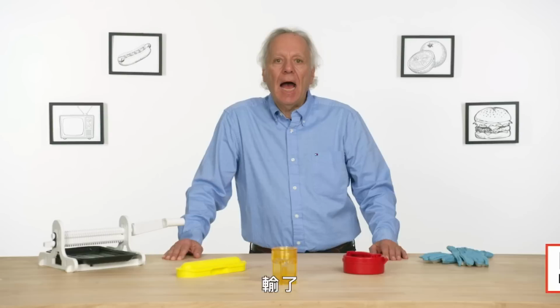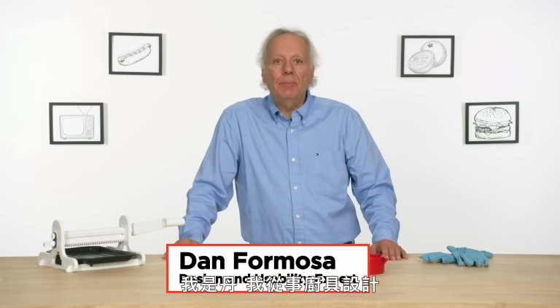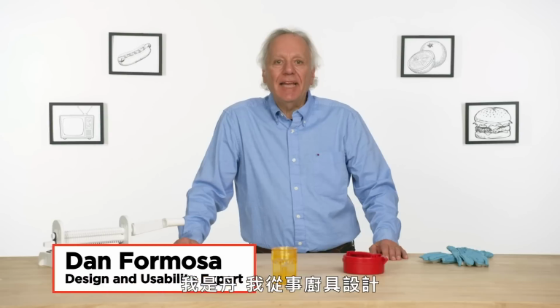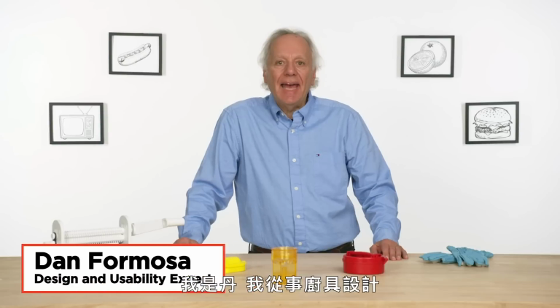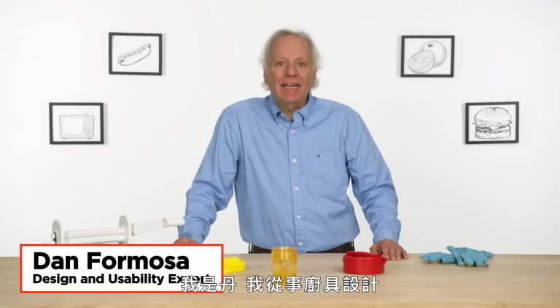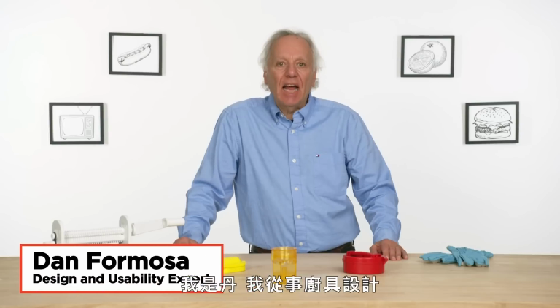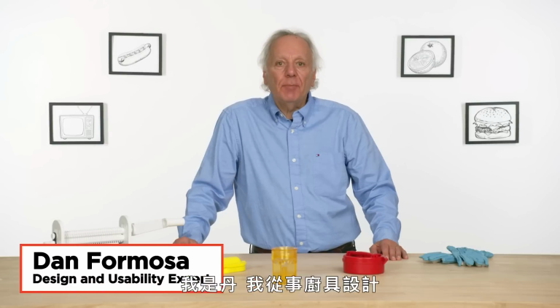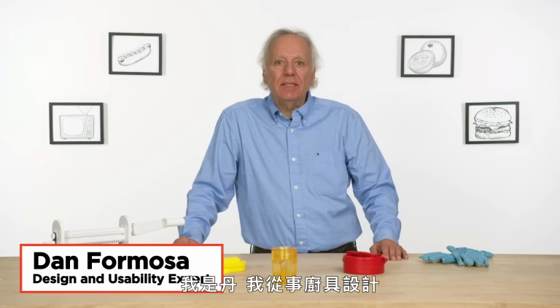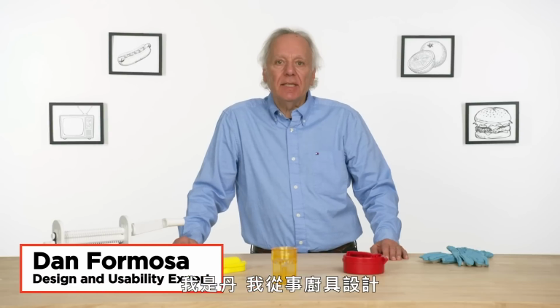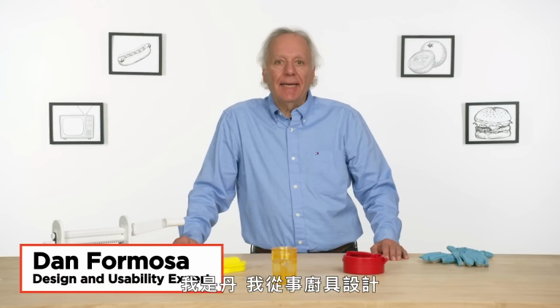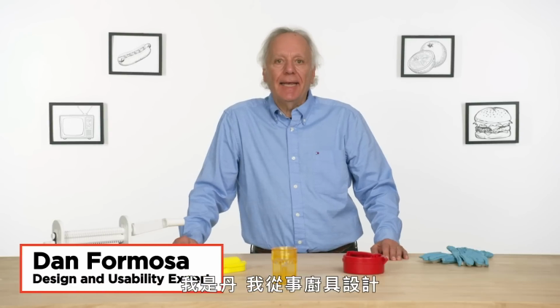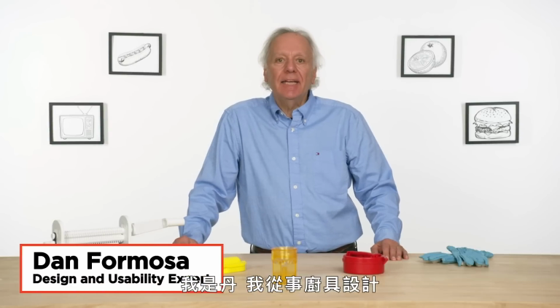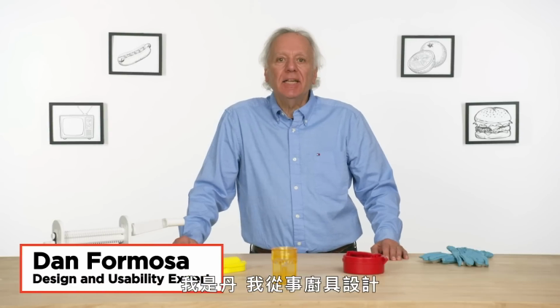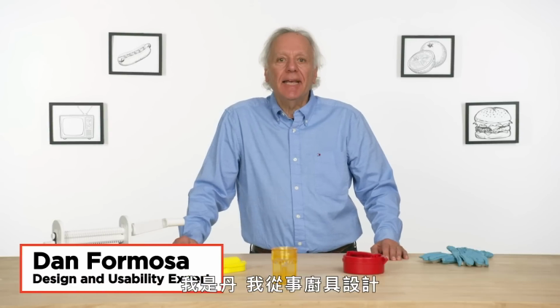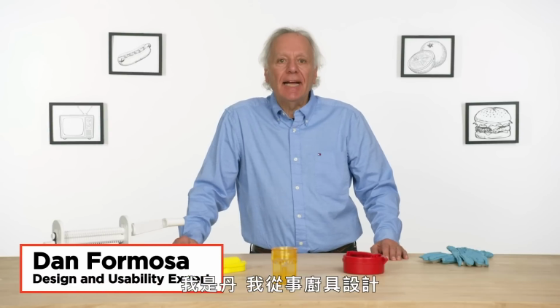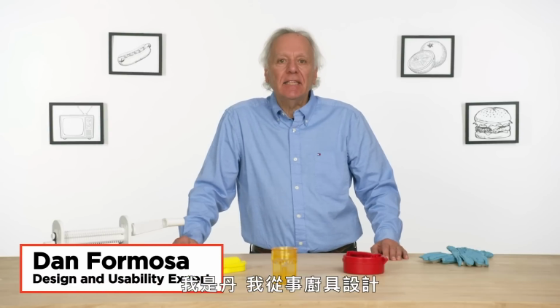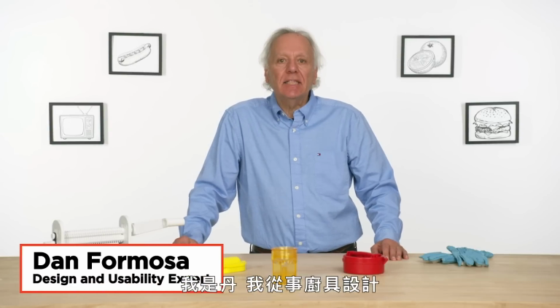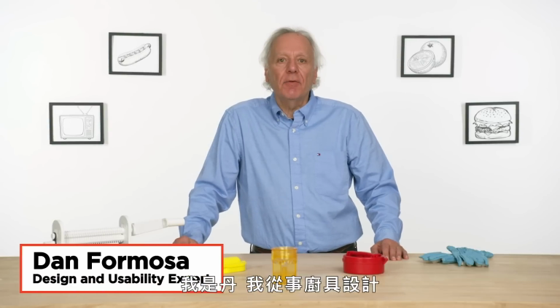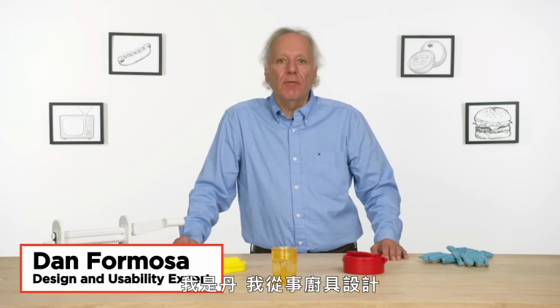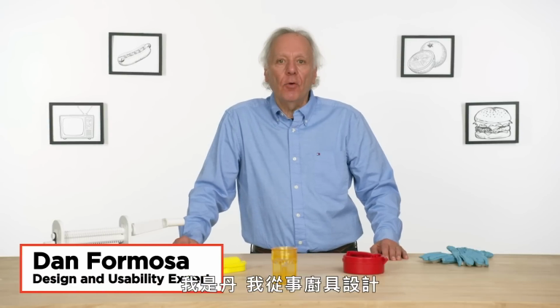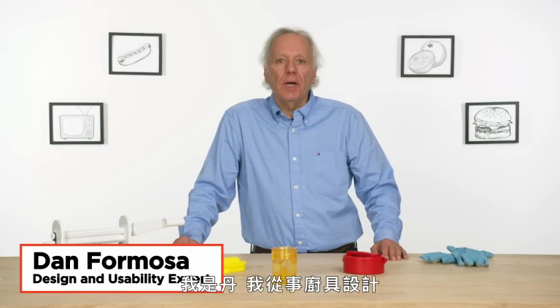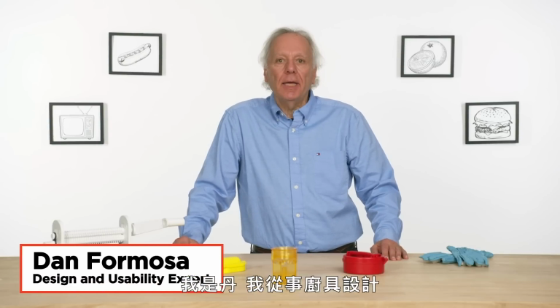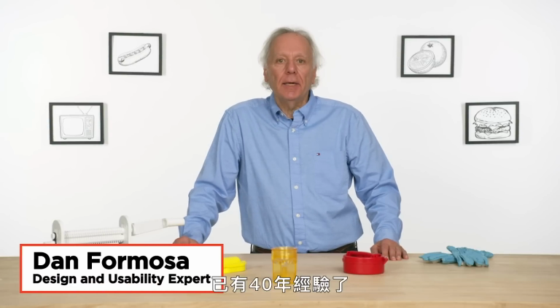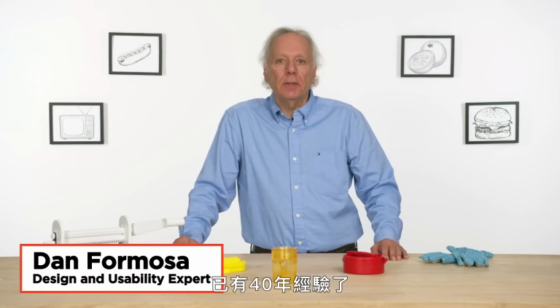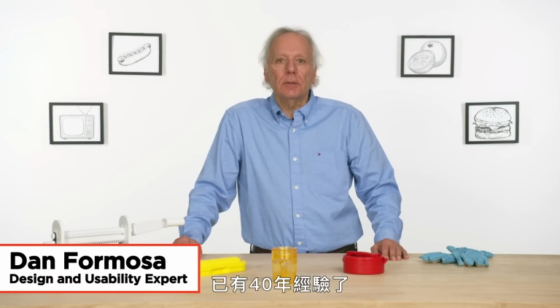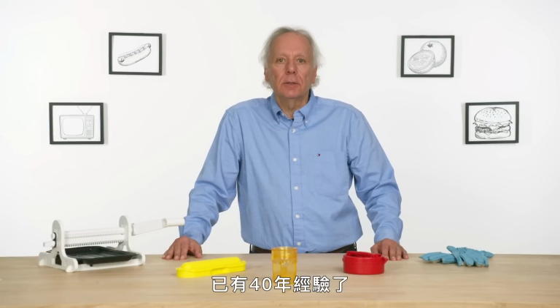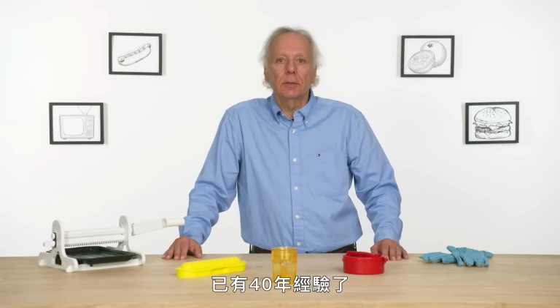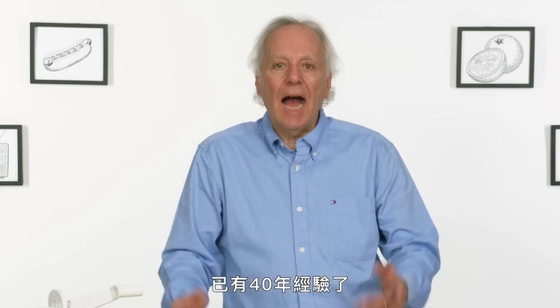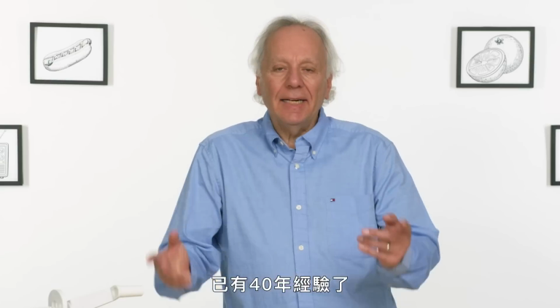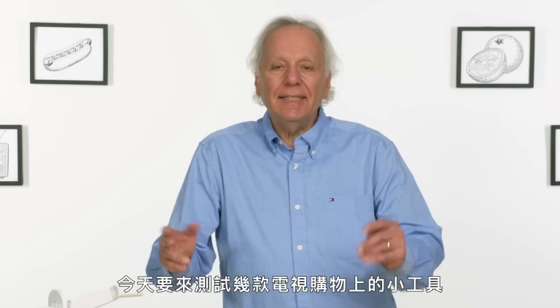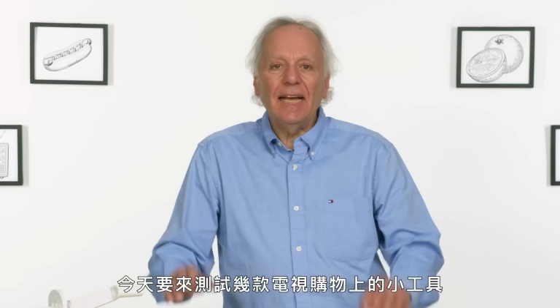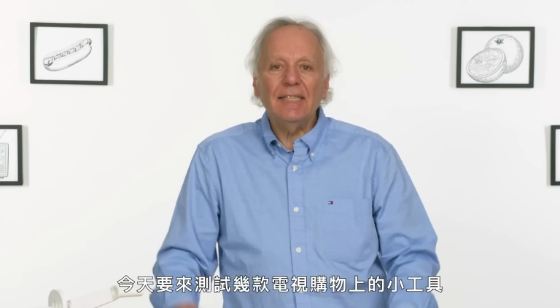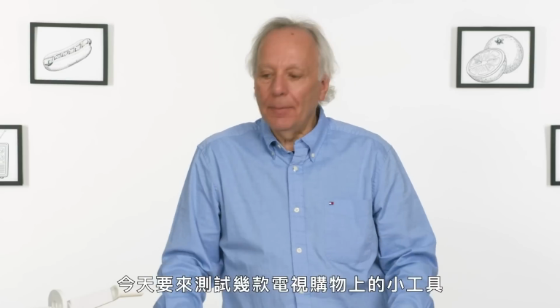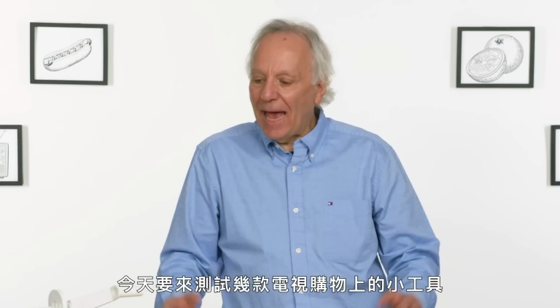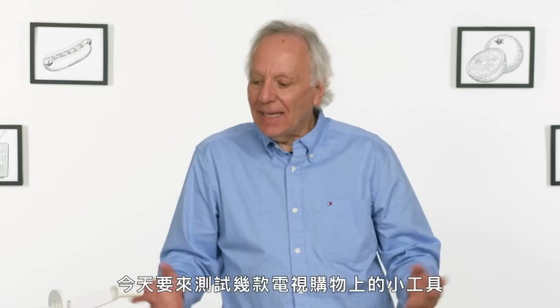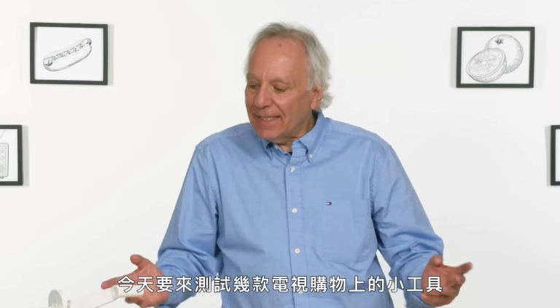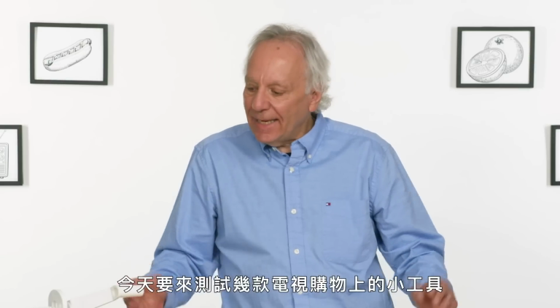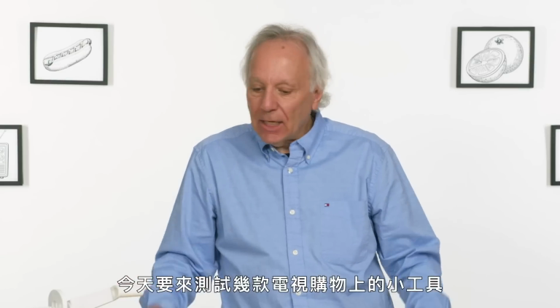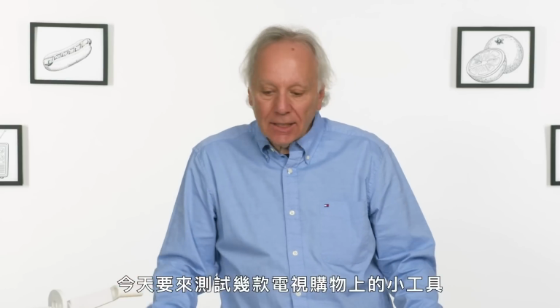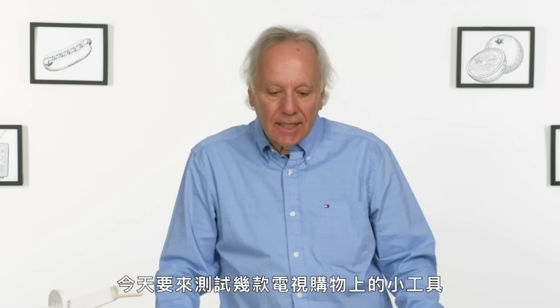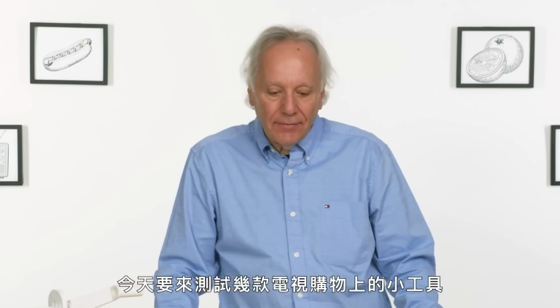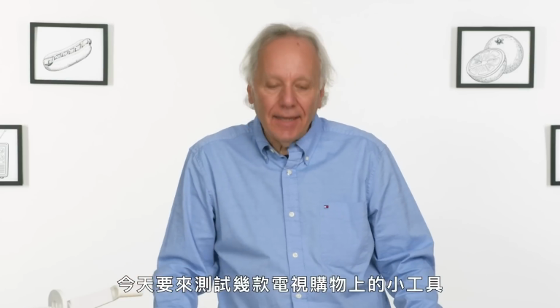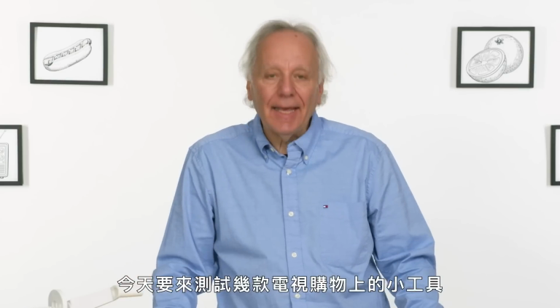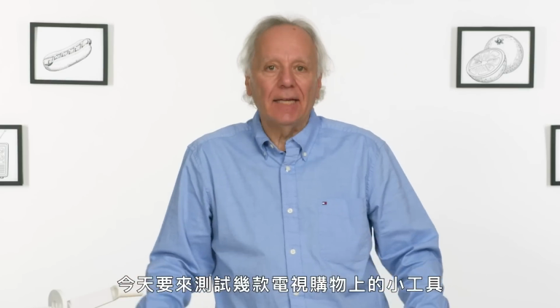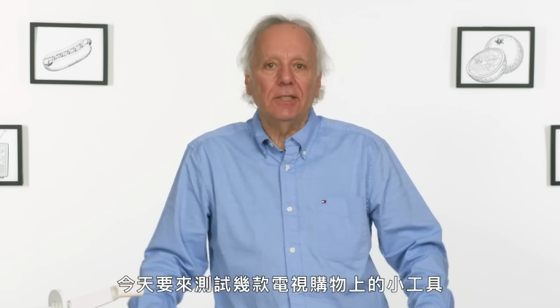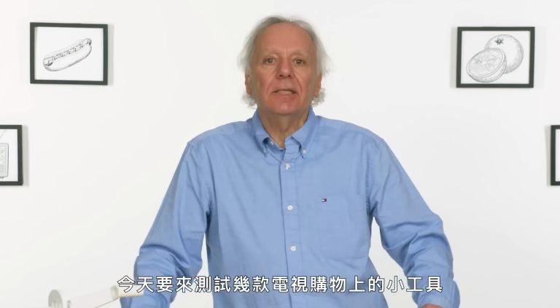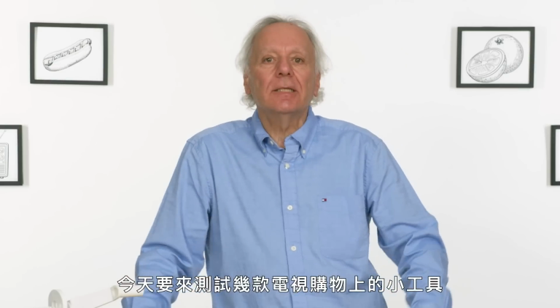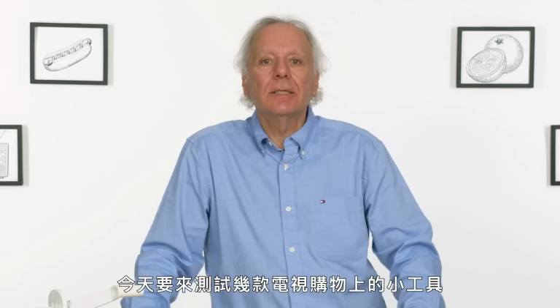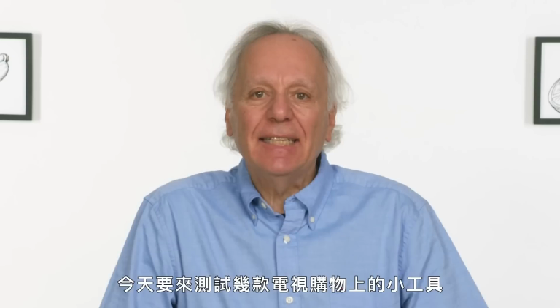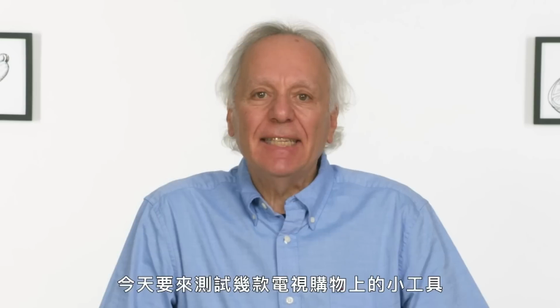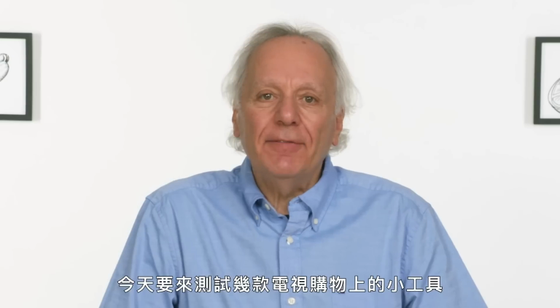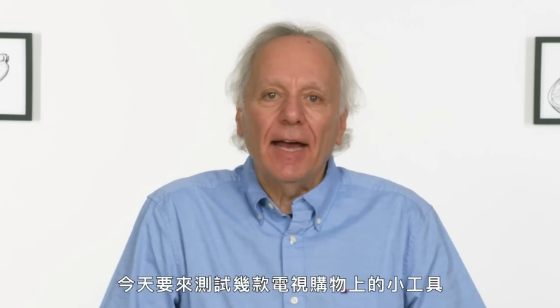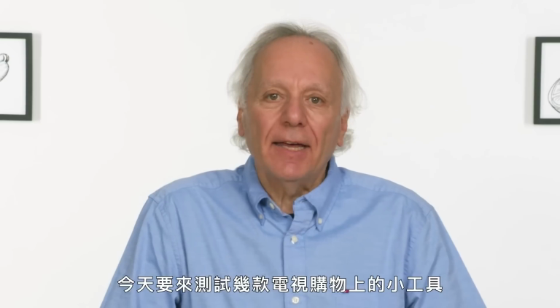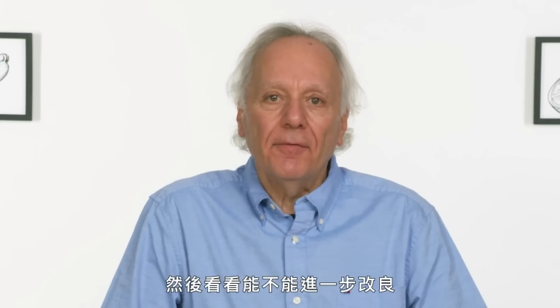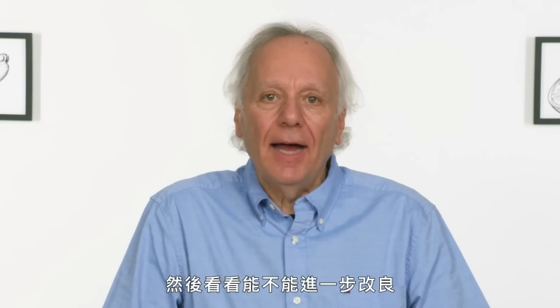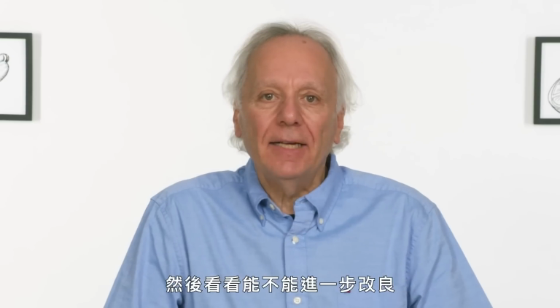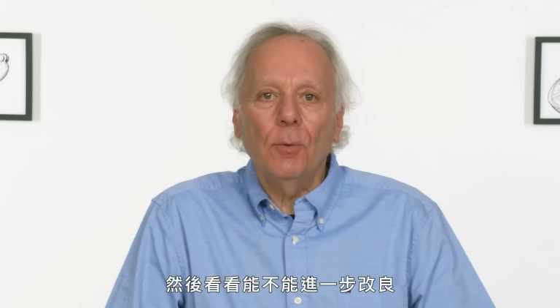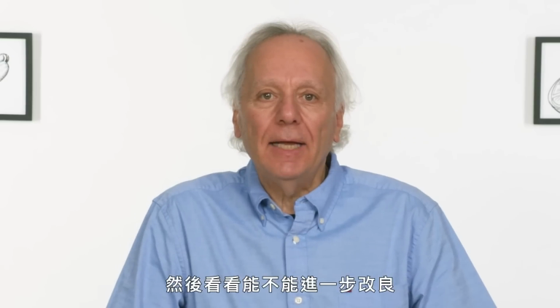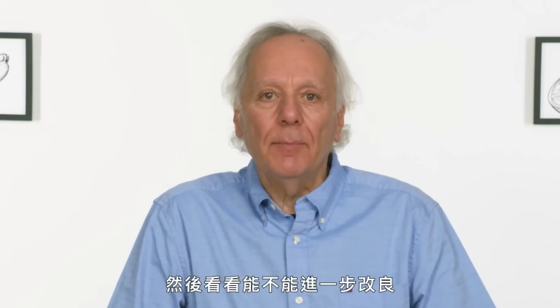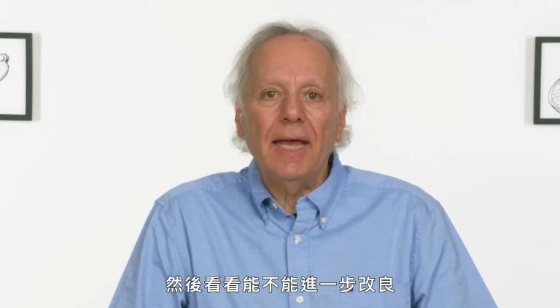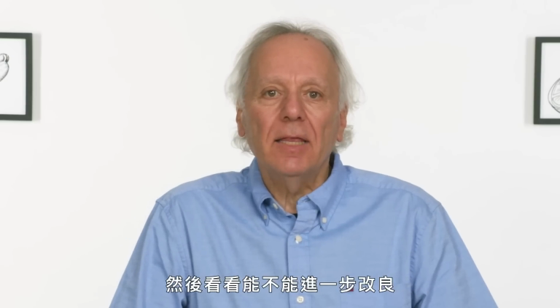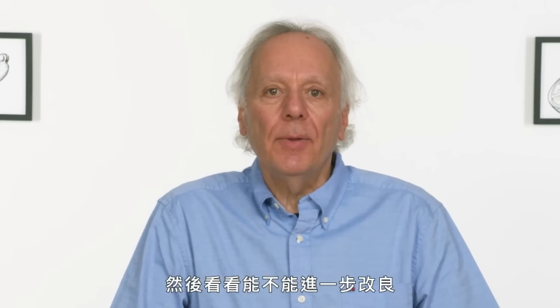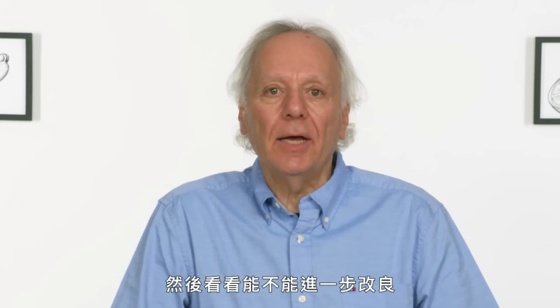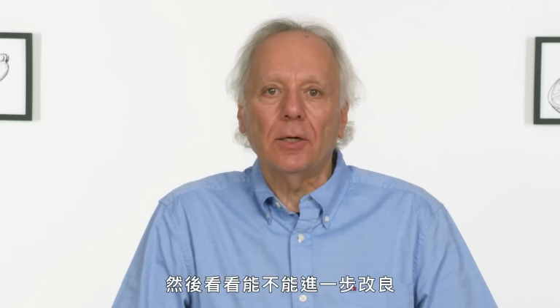I'm Dan and I've been designing kitchen gadgets for 40 years. I'm gonna test some as seen on TV gadgets and see if I can find a way to make them better.